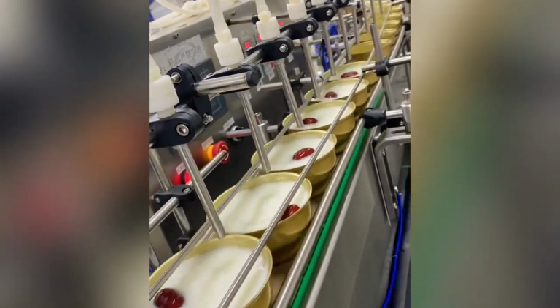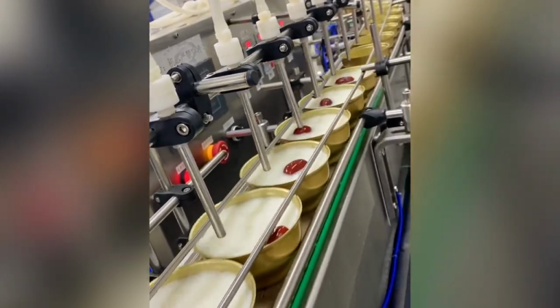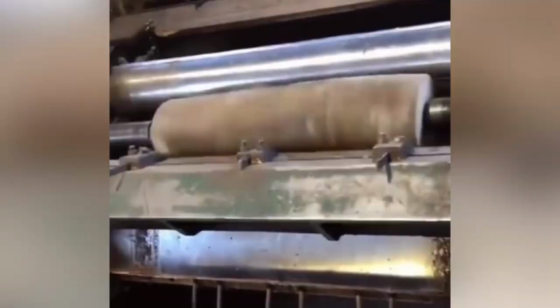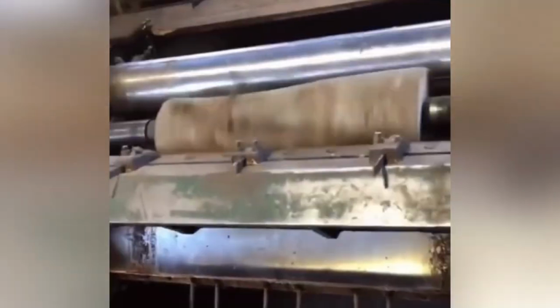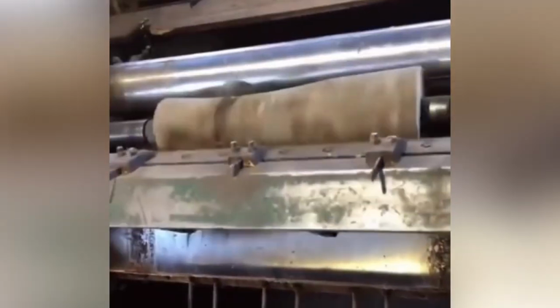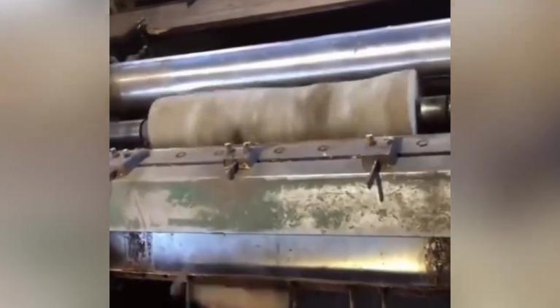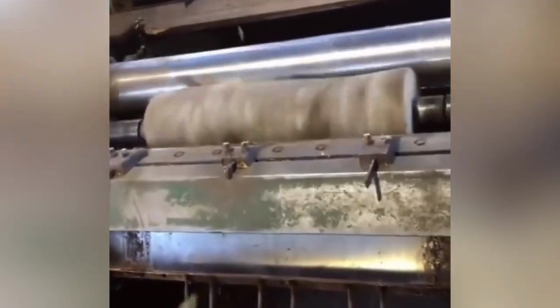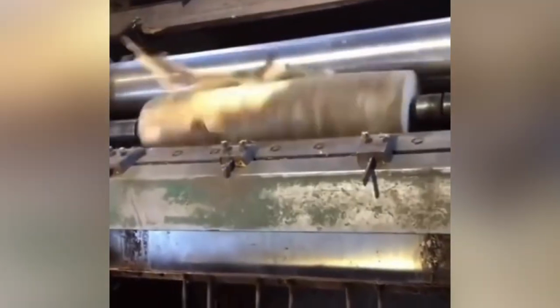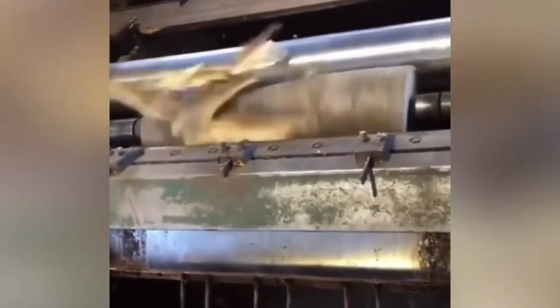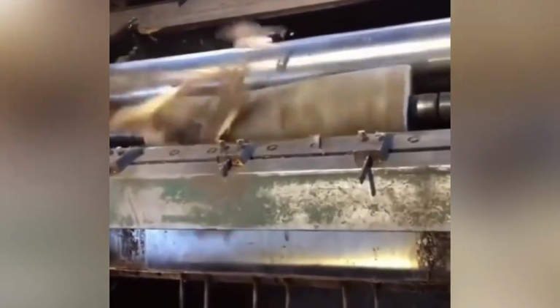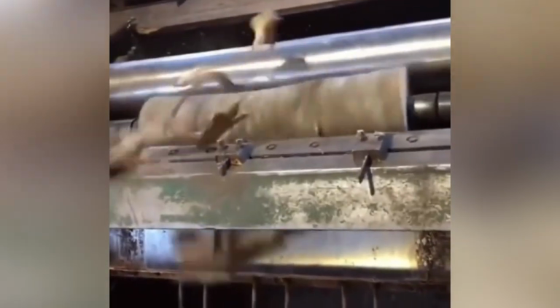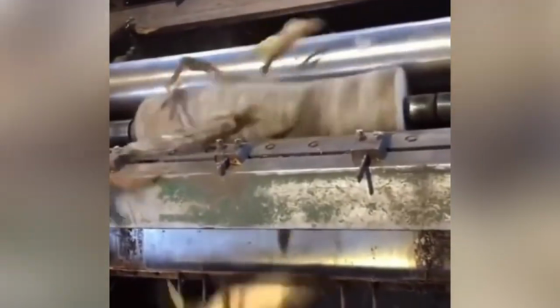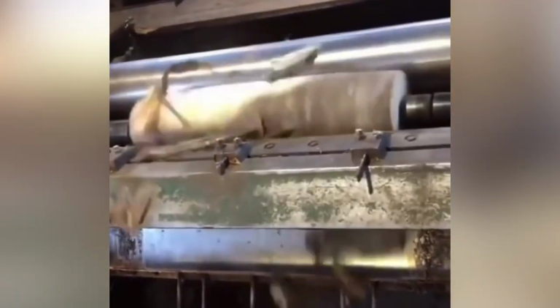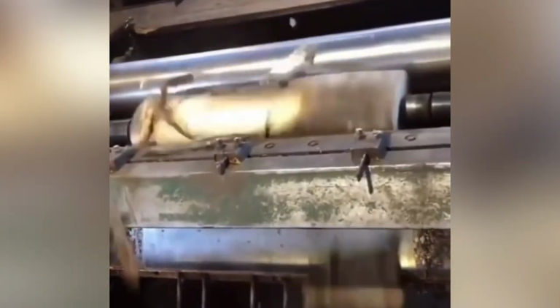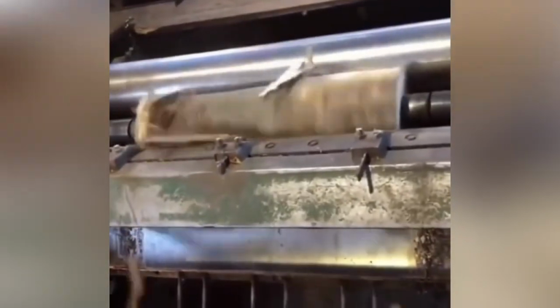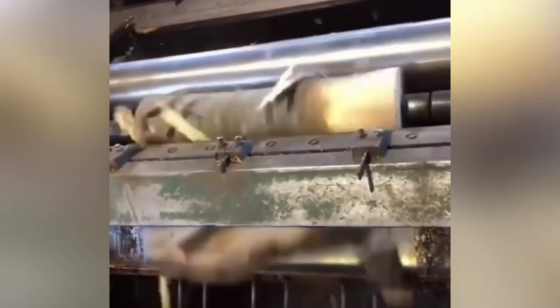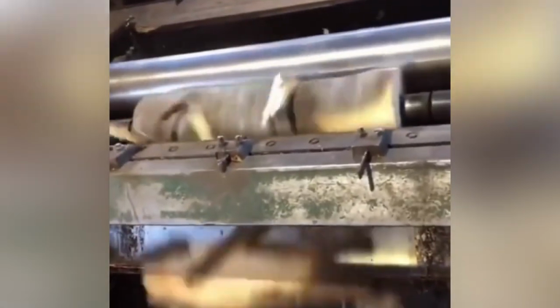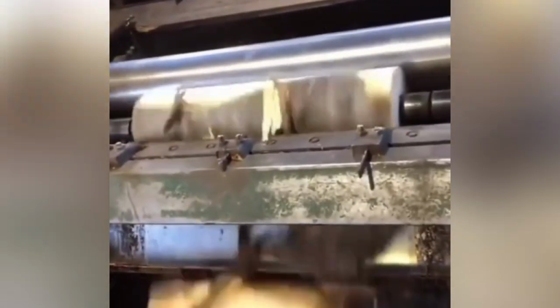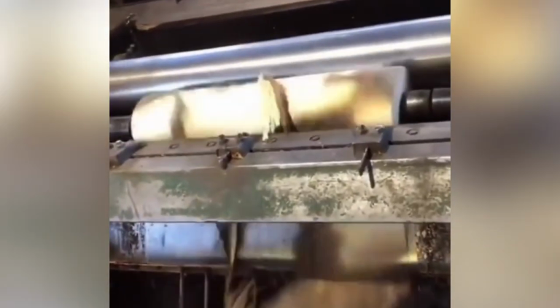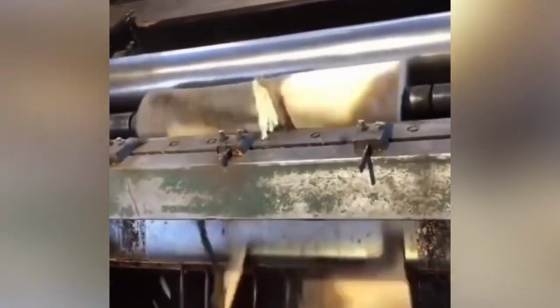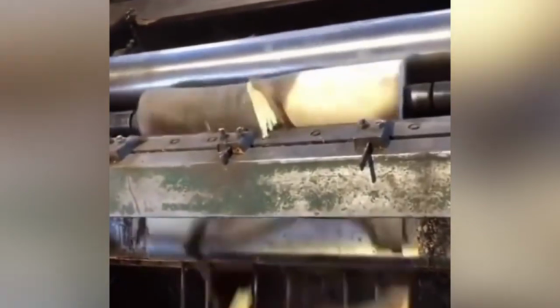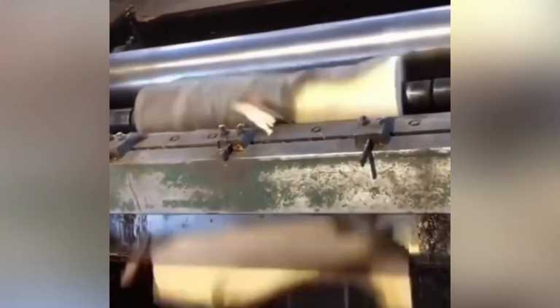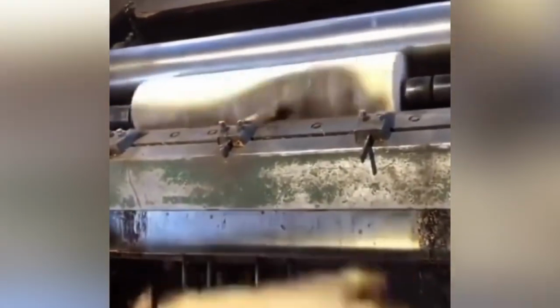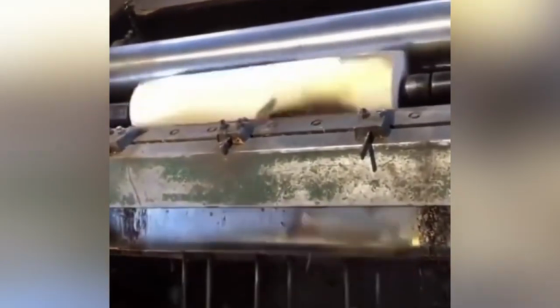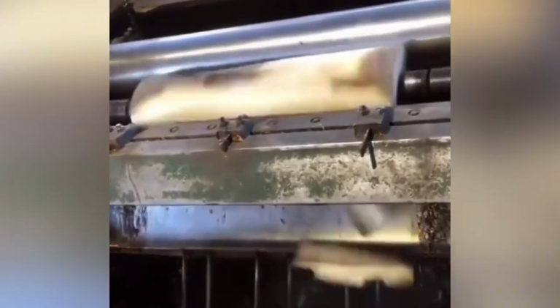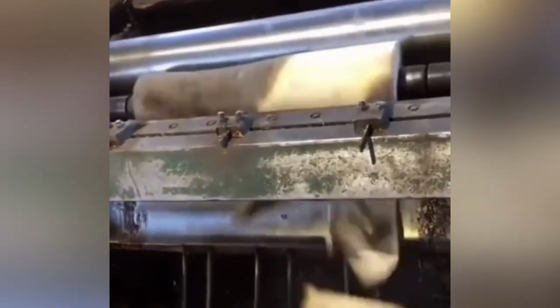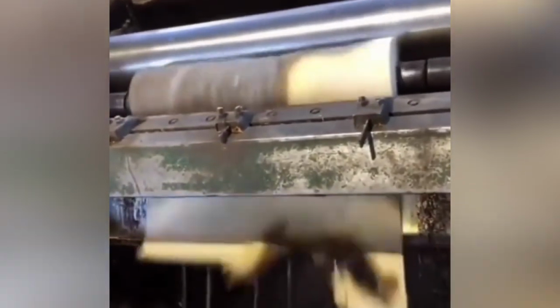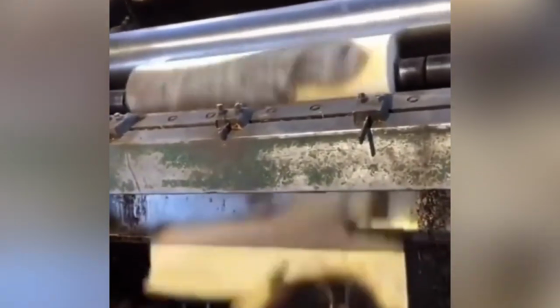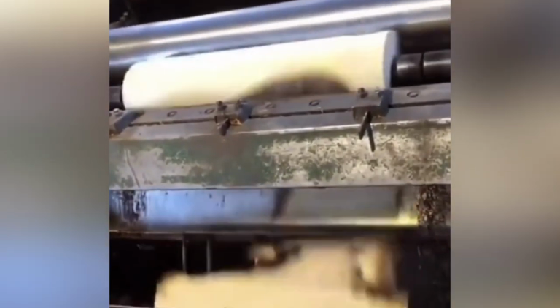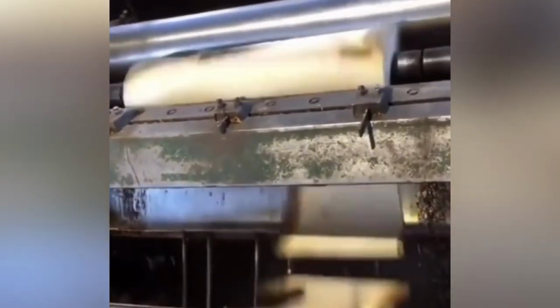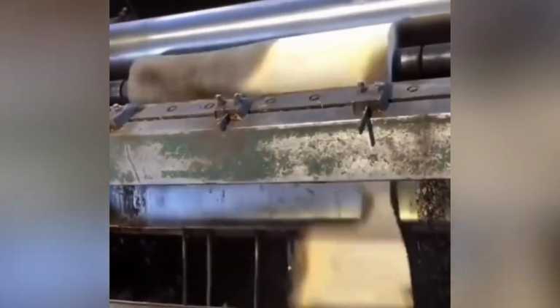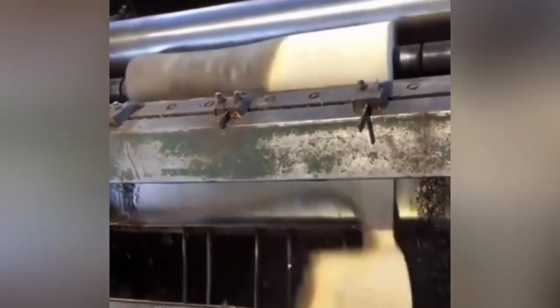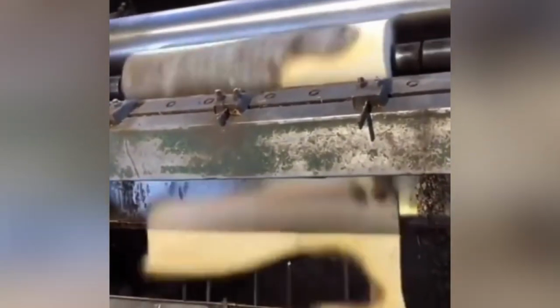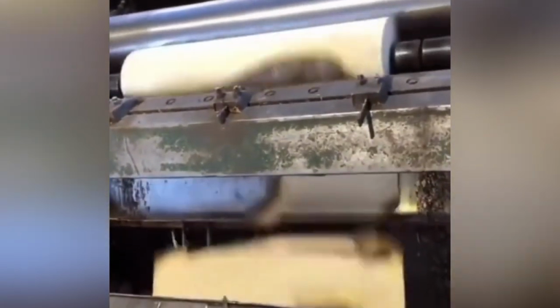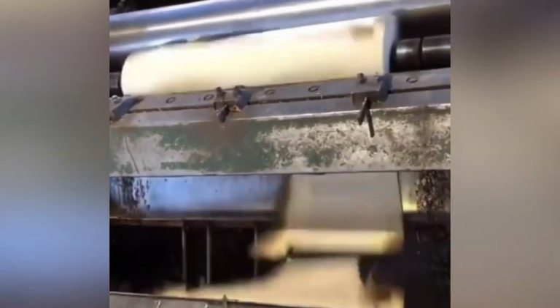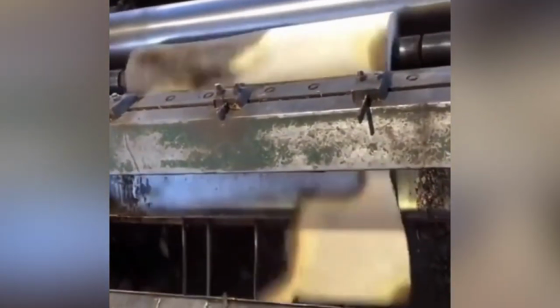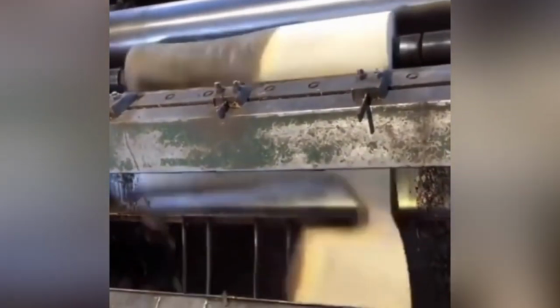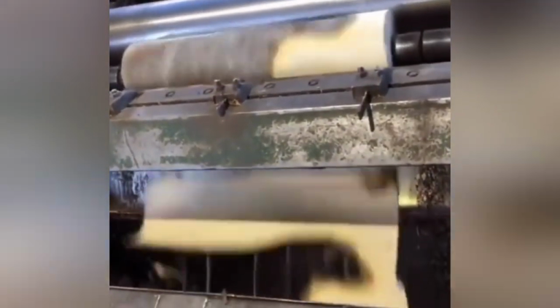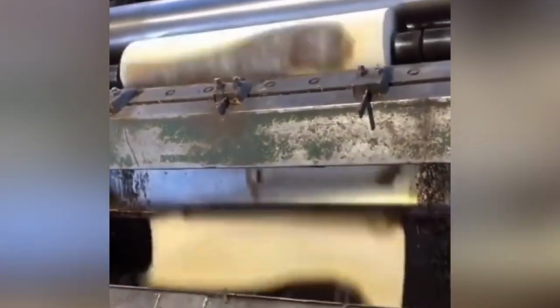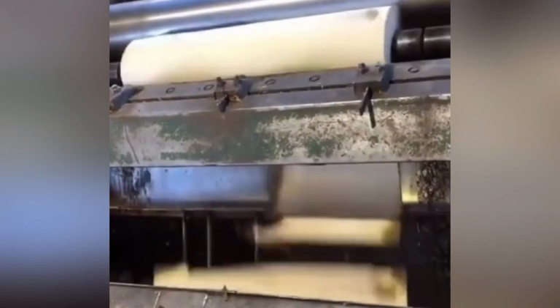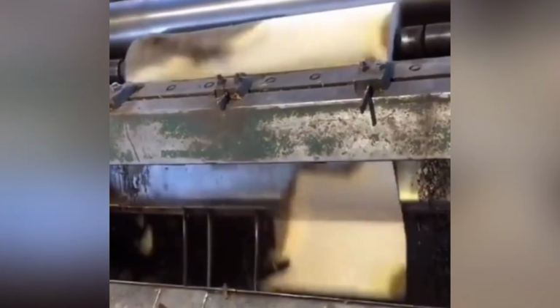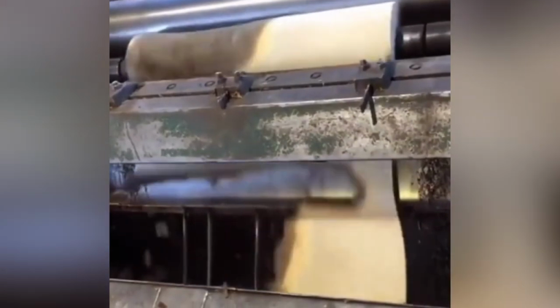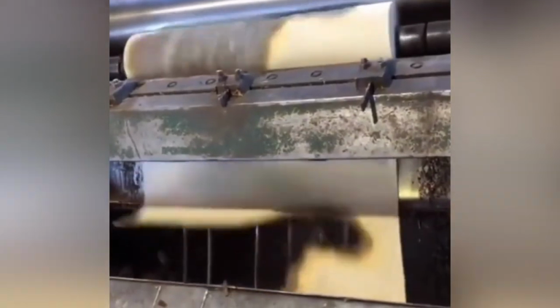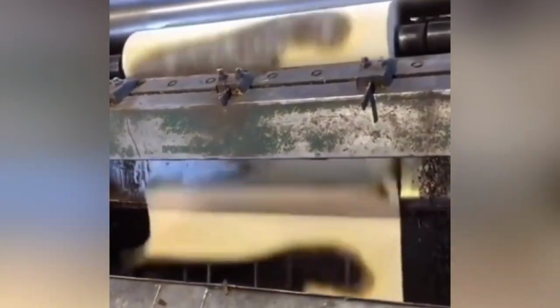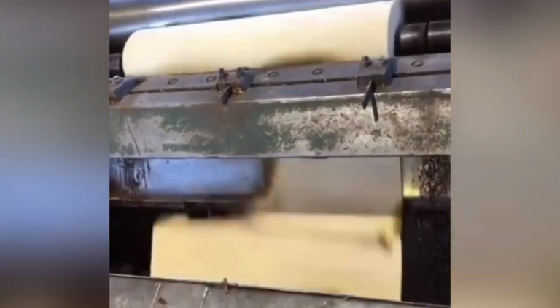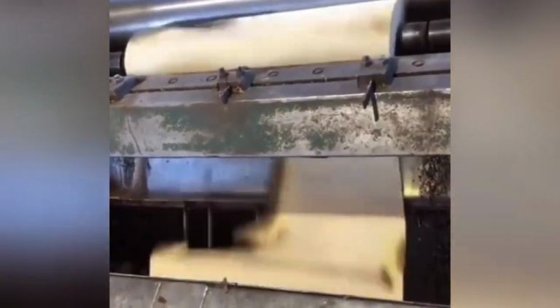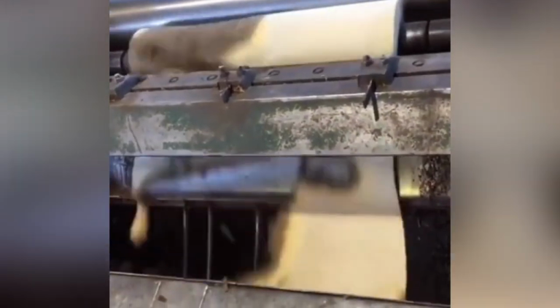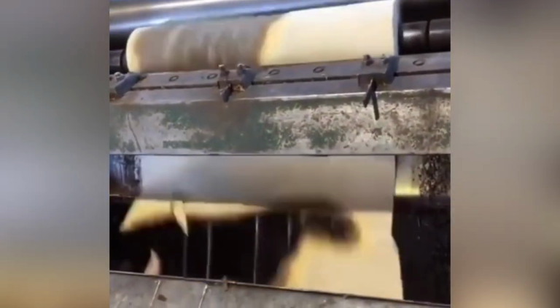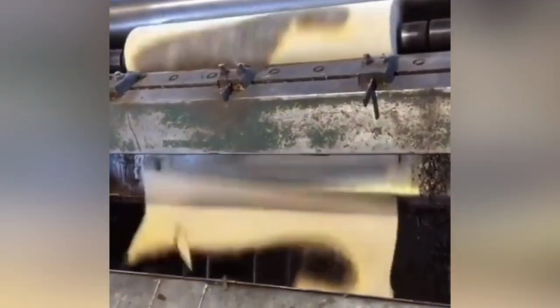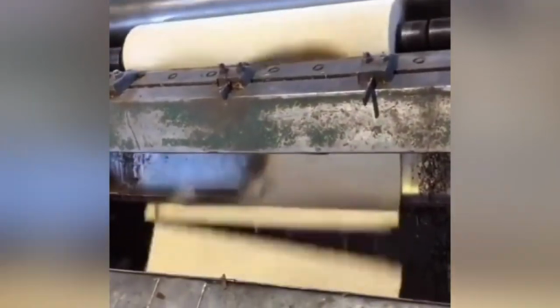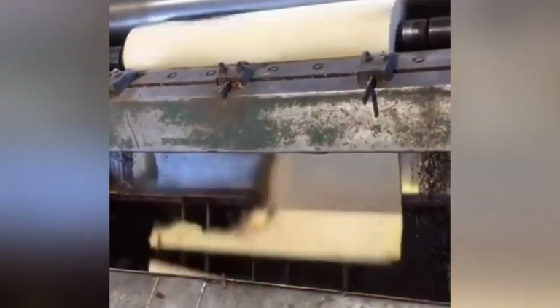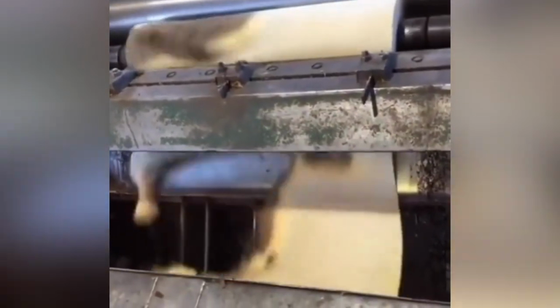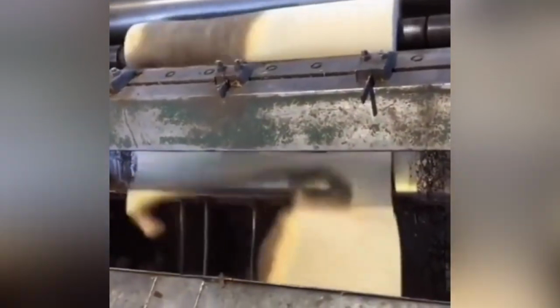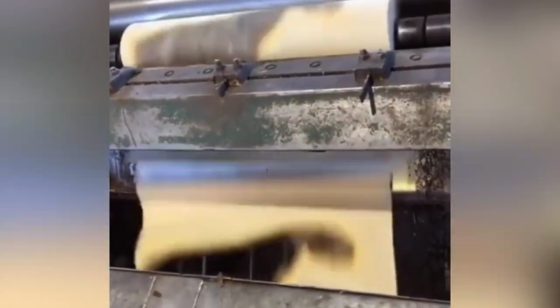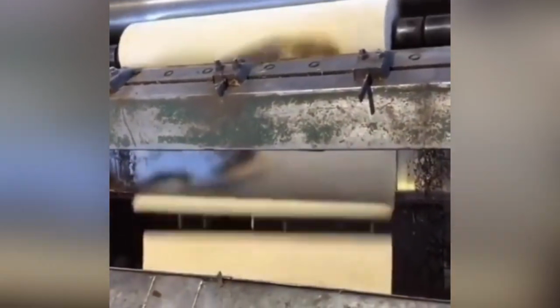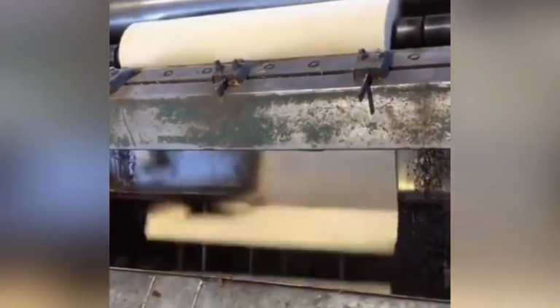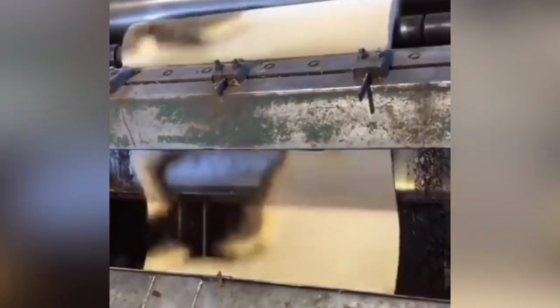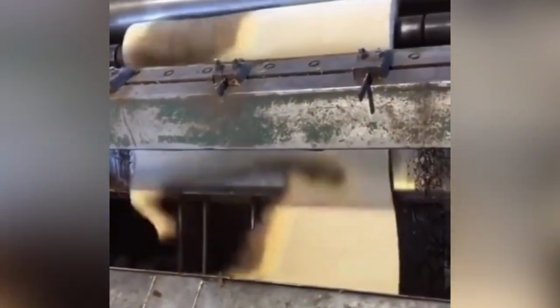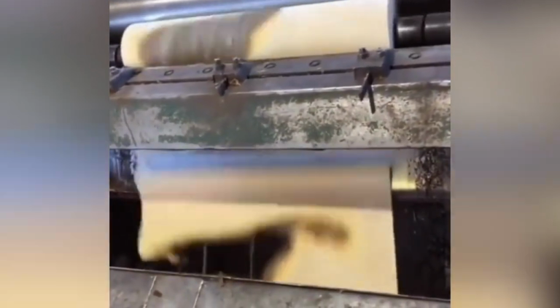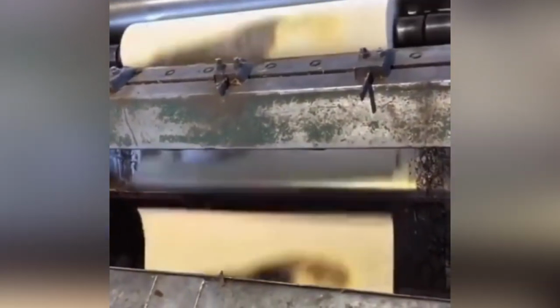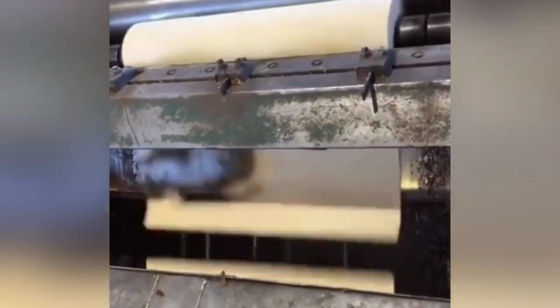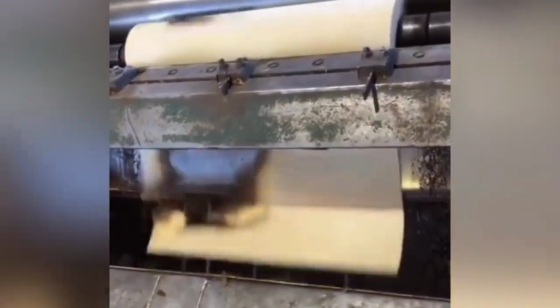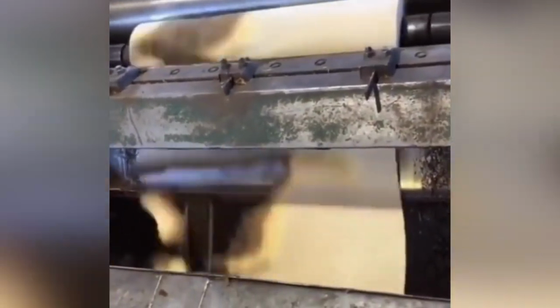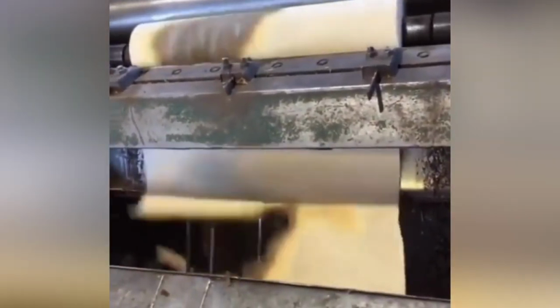Wood is one of the ancient materials we use for housing and furniture, and this is how wood veneer peeling machines work these days.